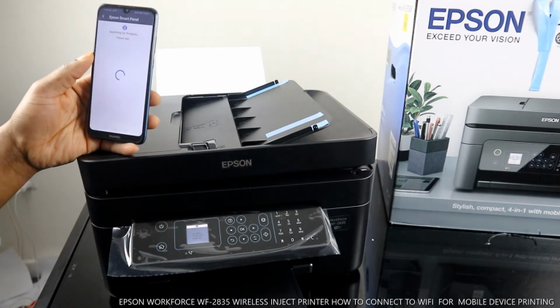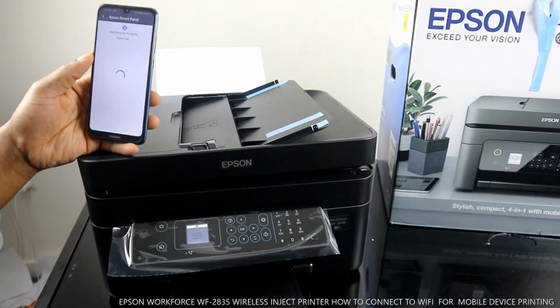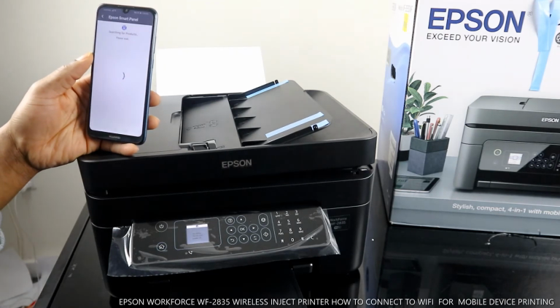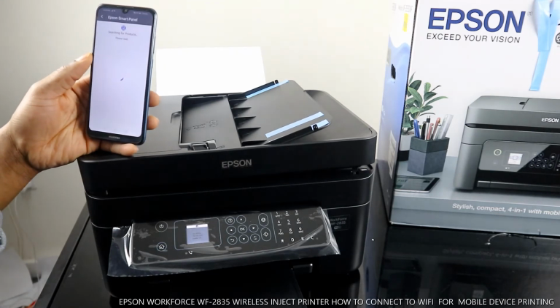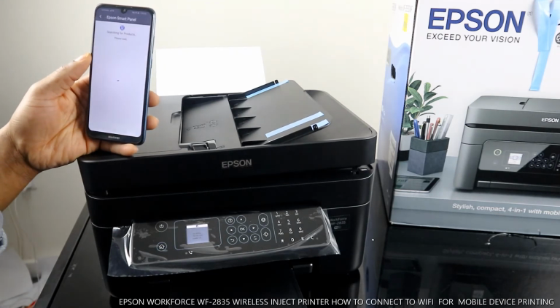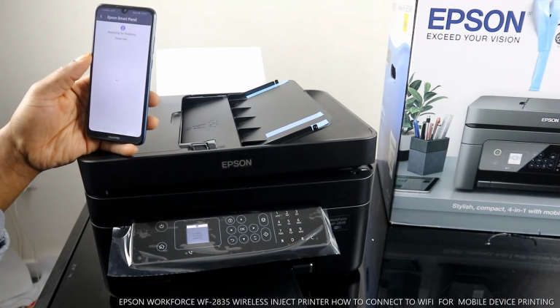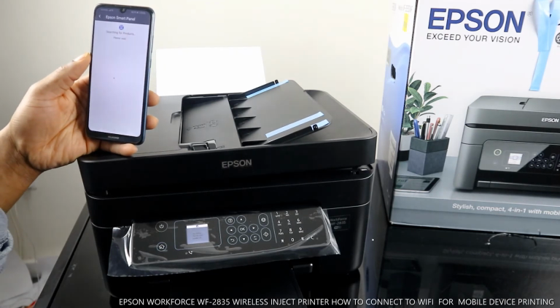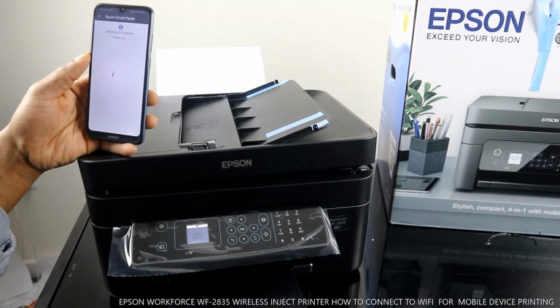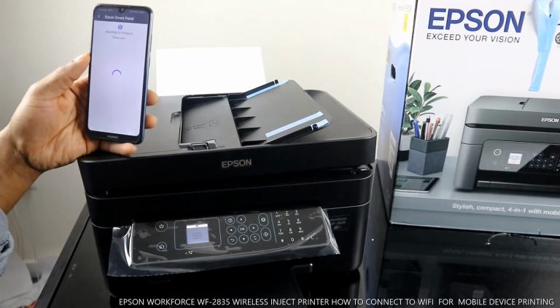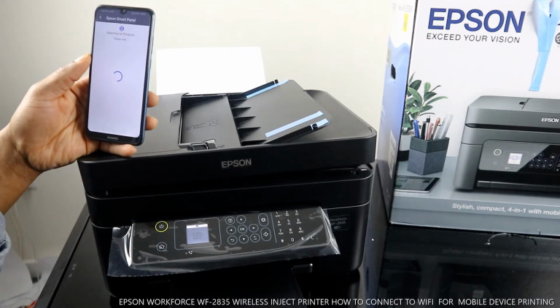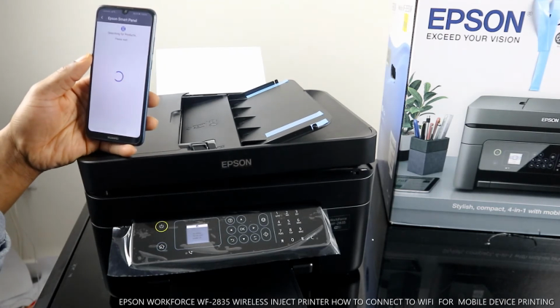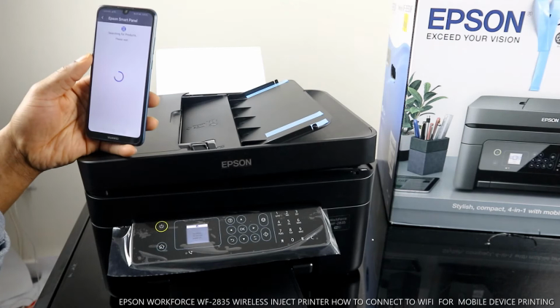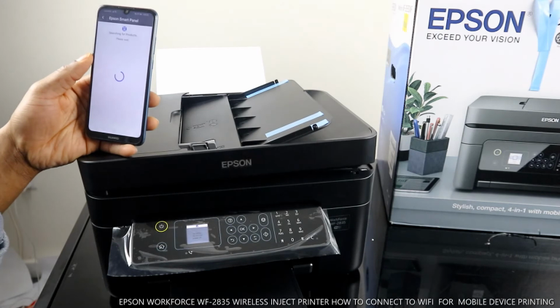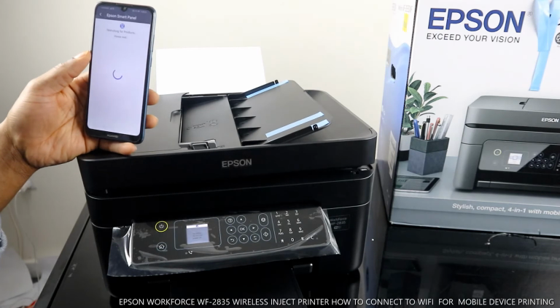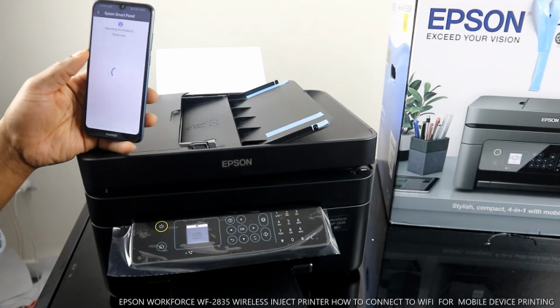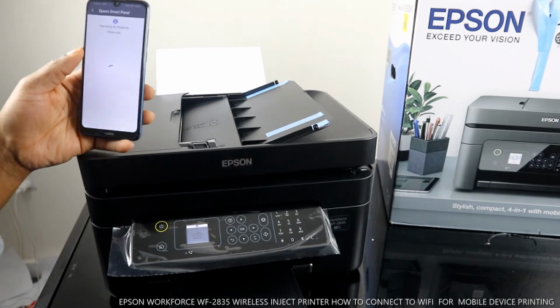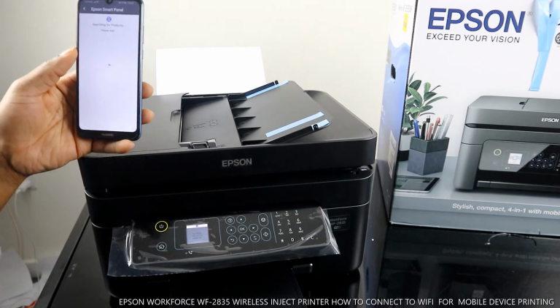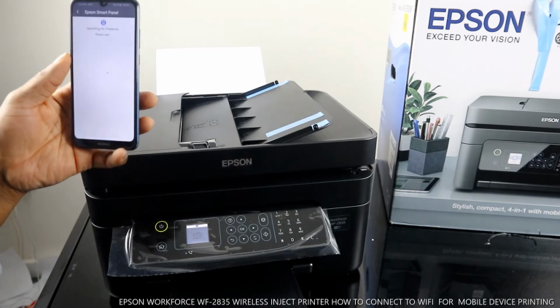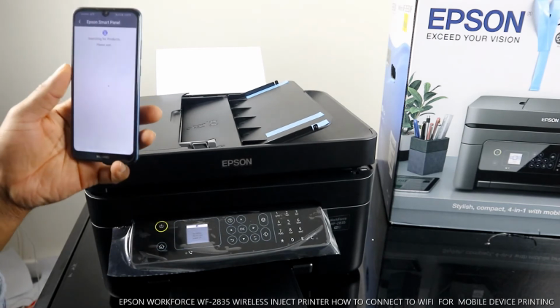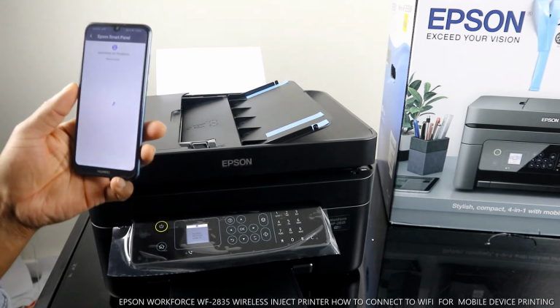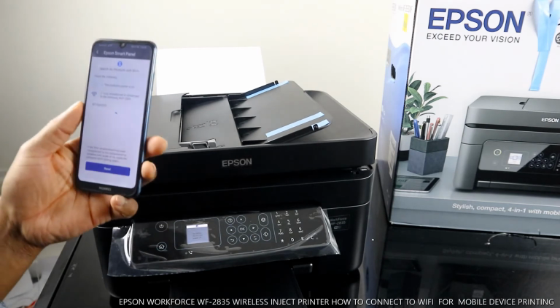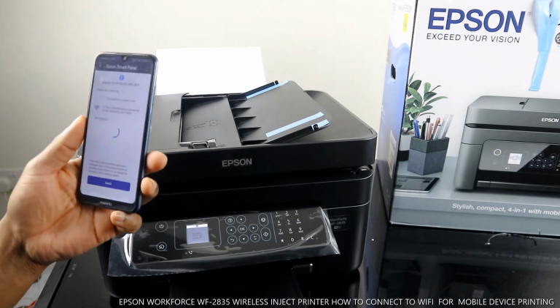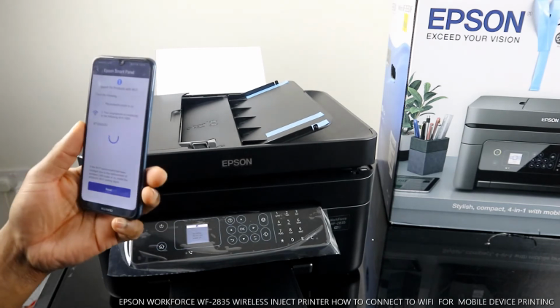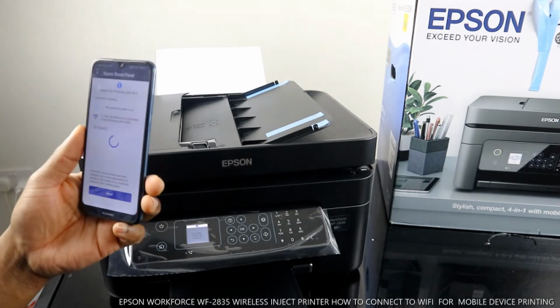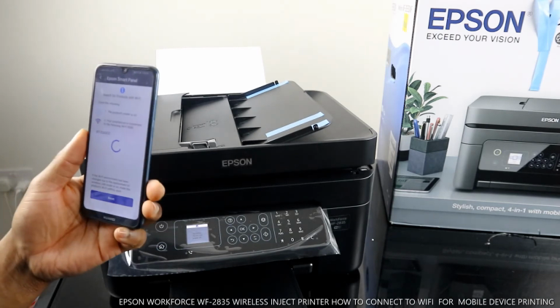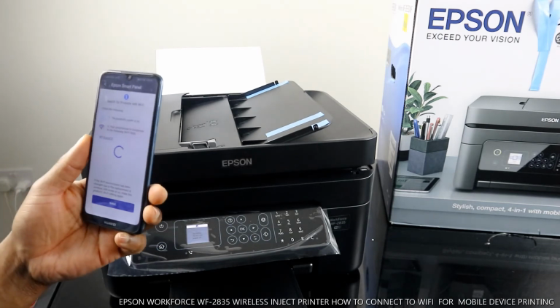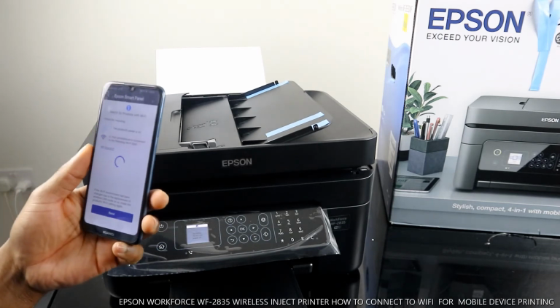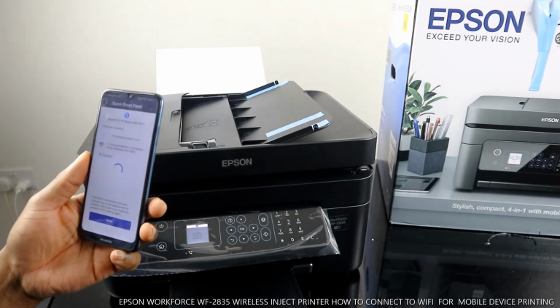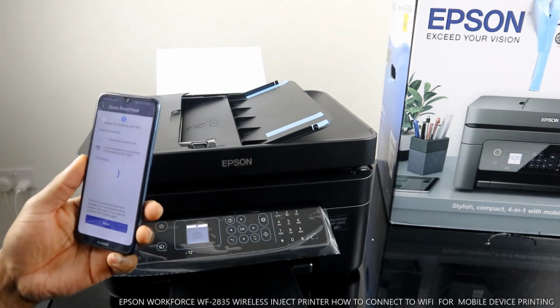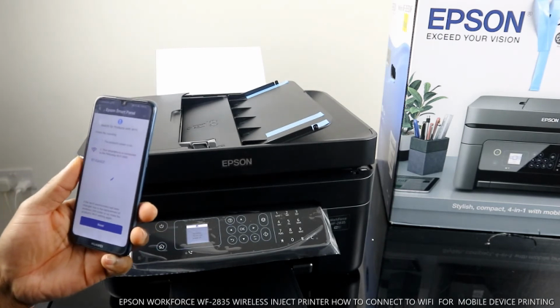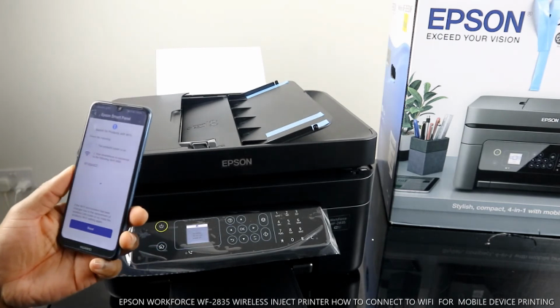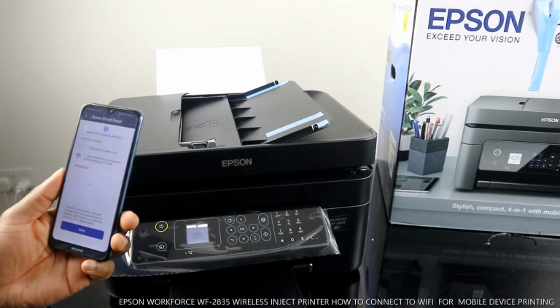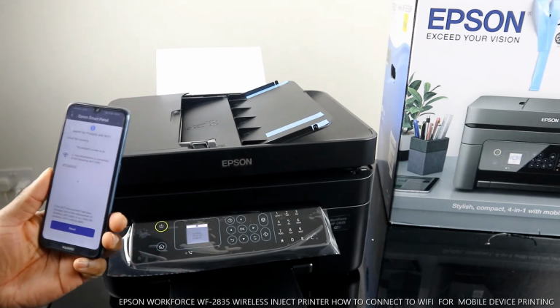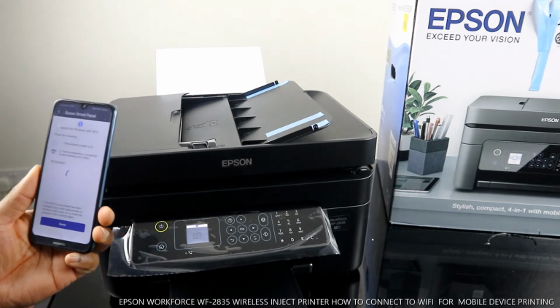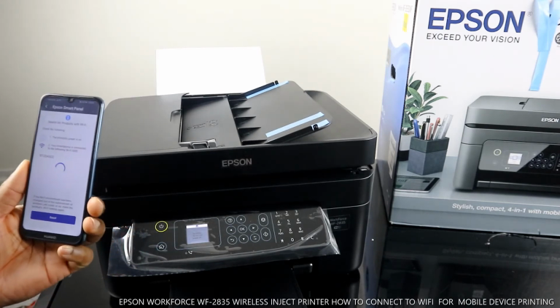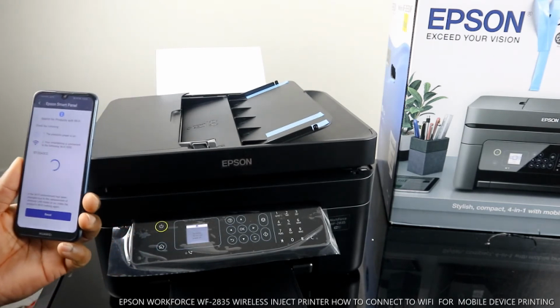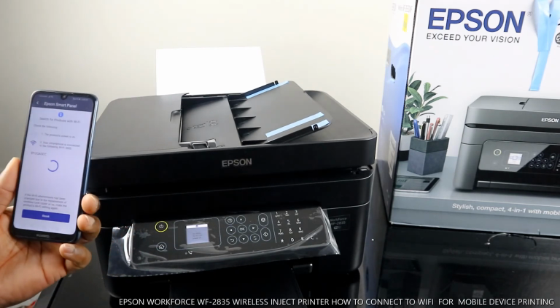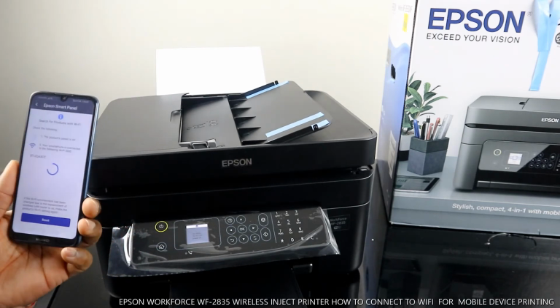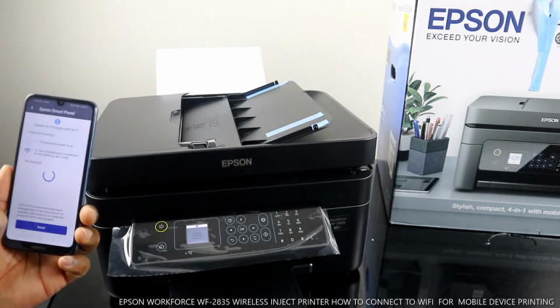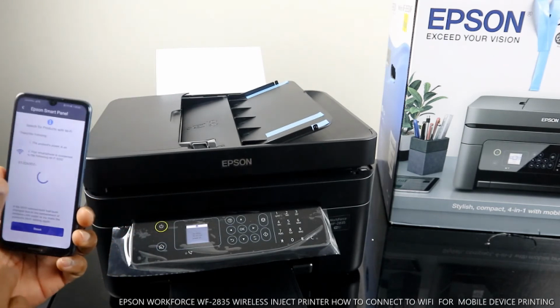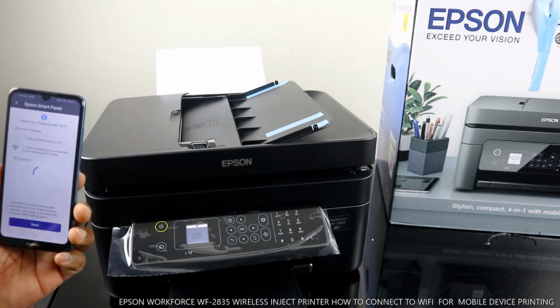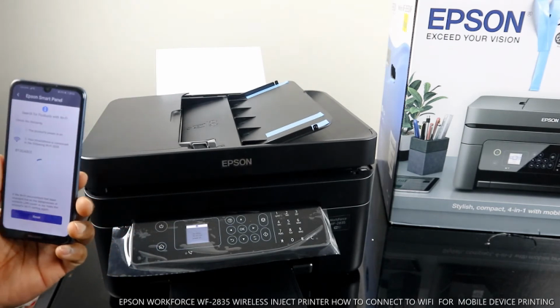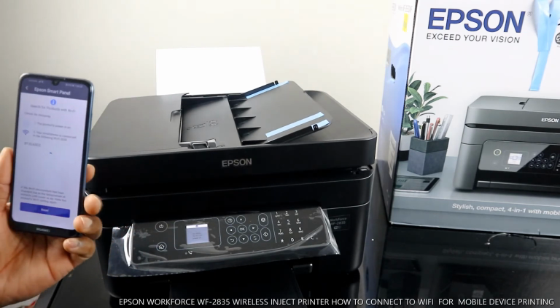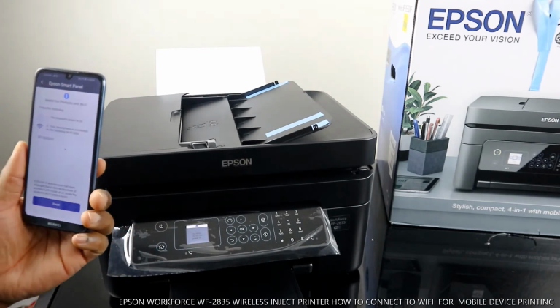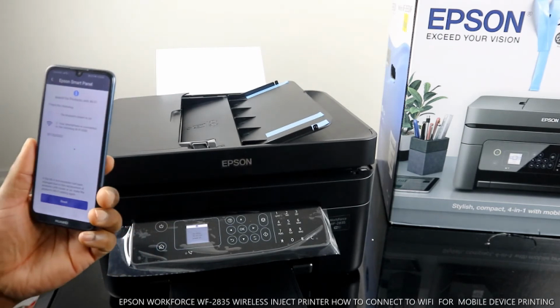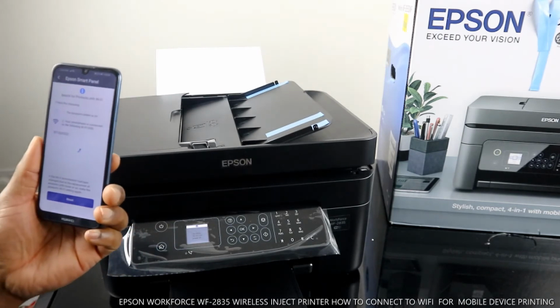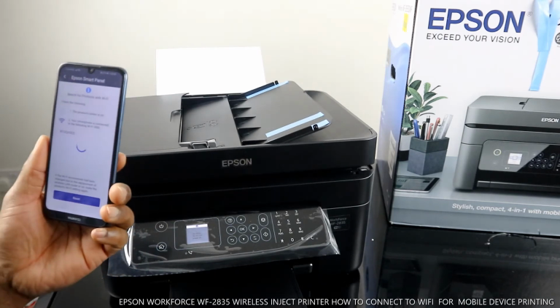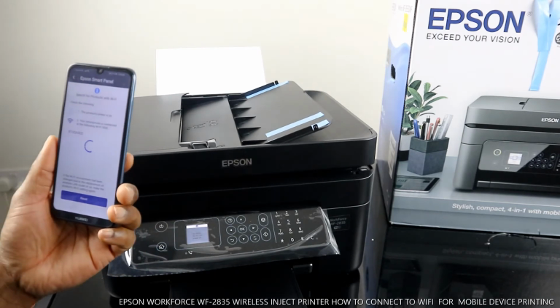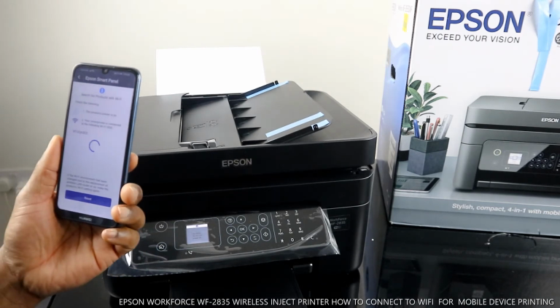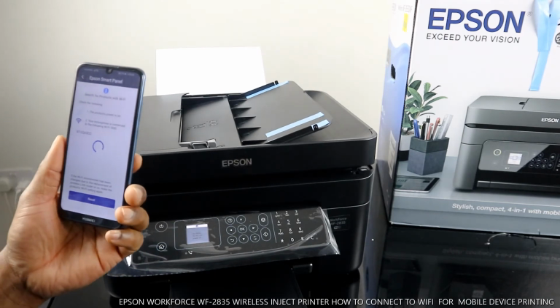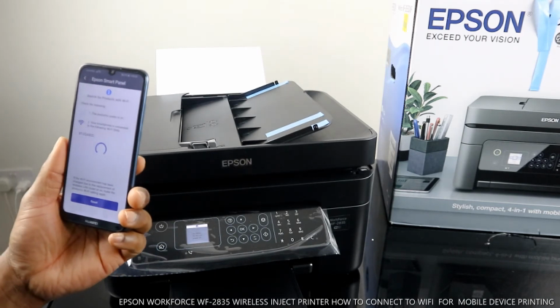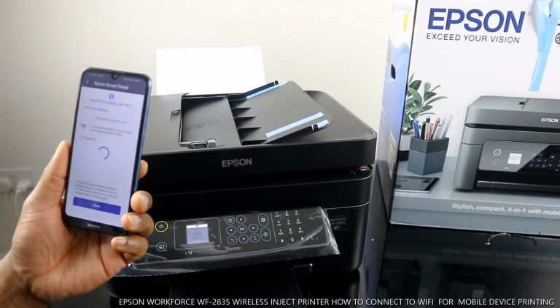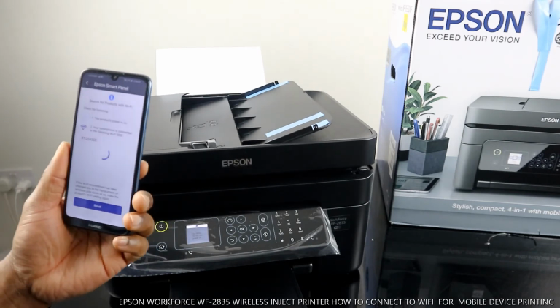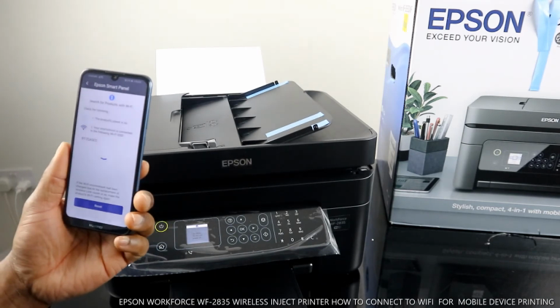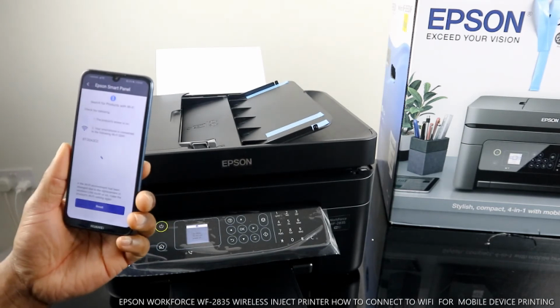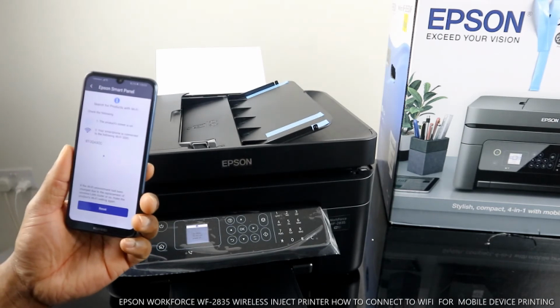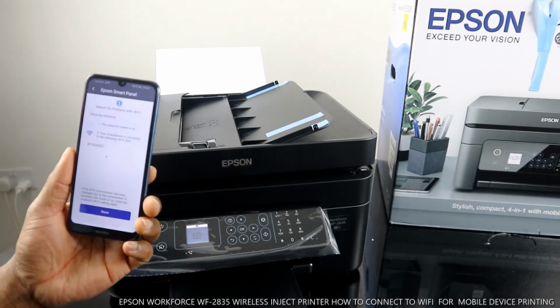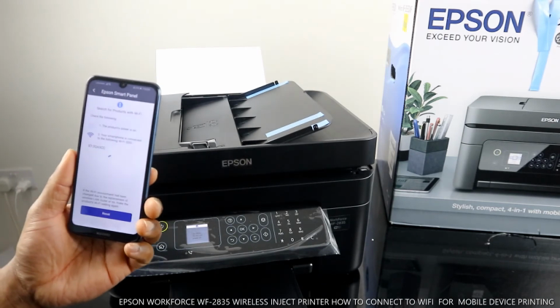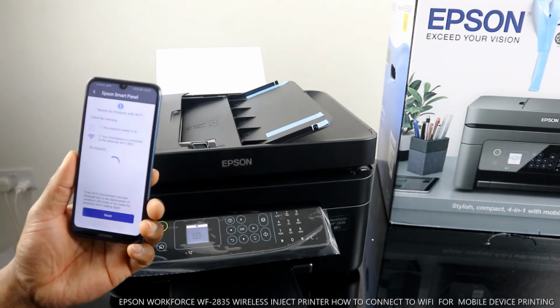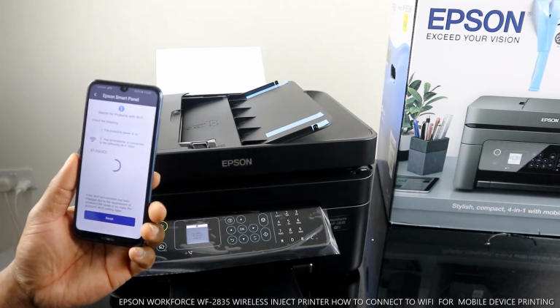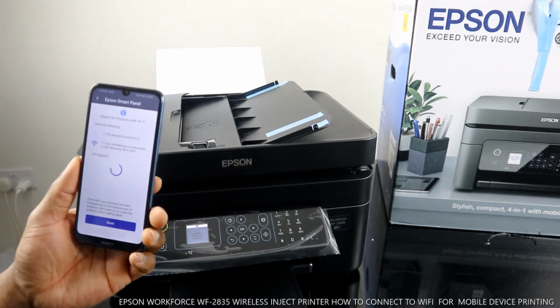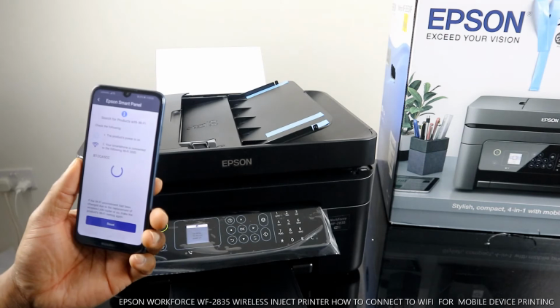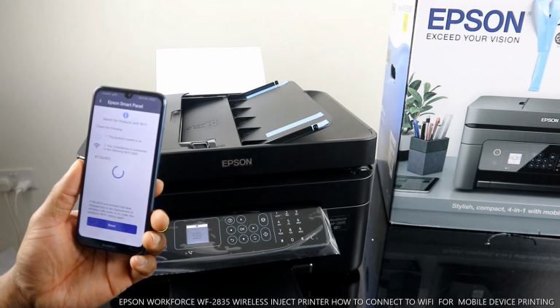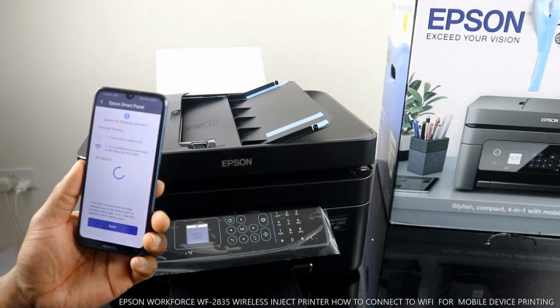Searching for it. This is my home Wi-Fi network.